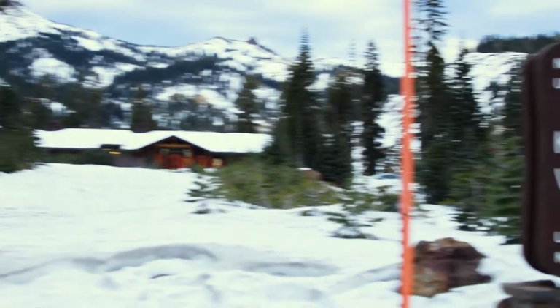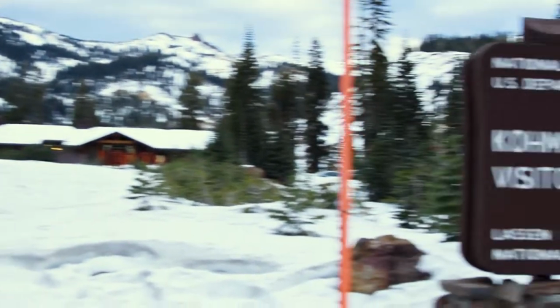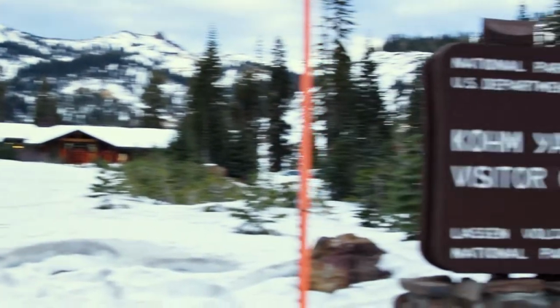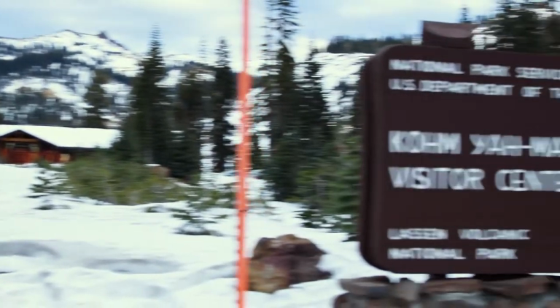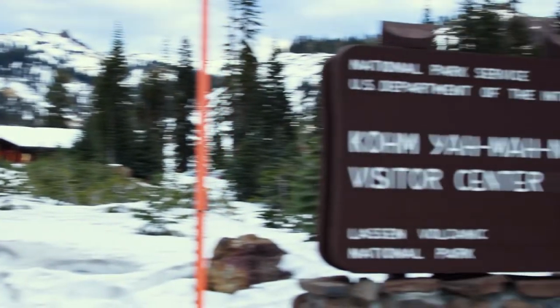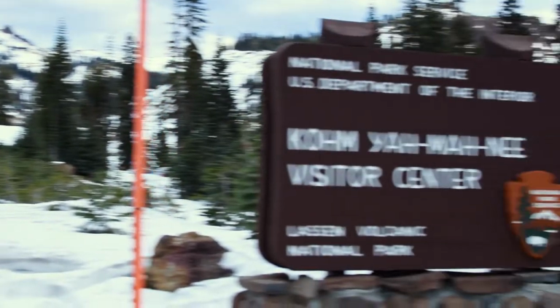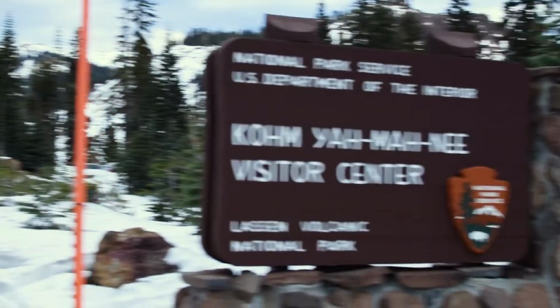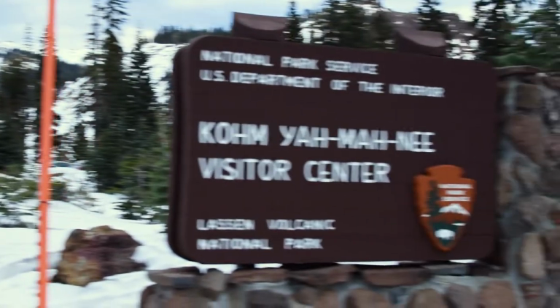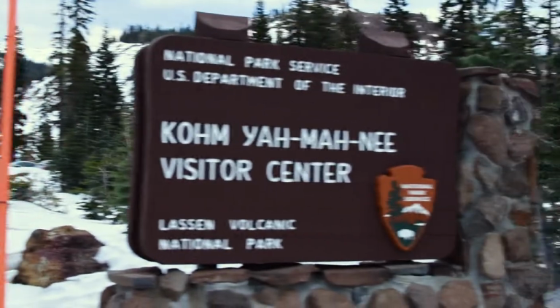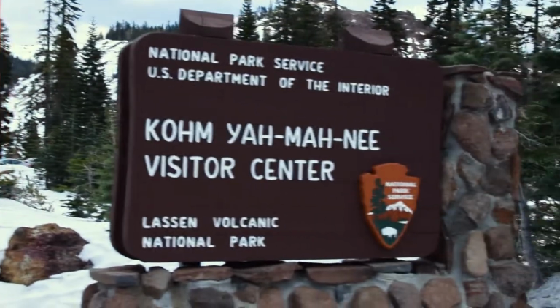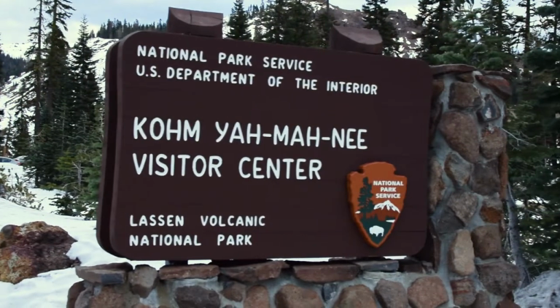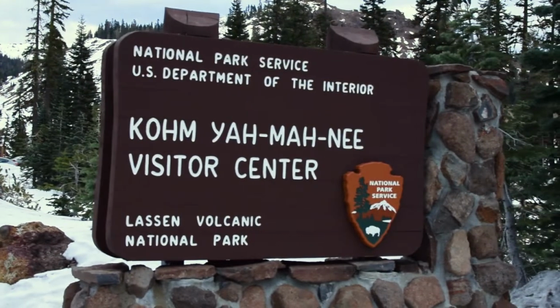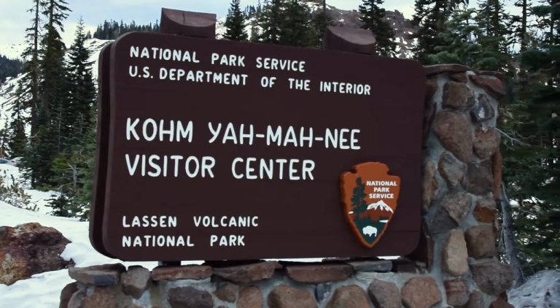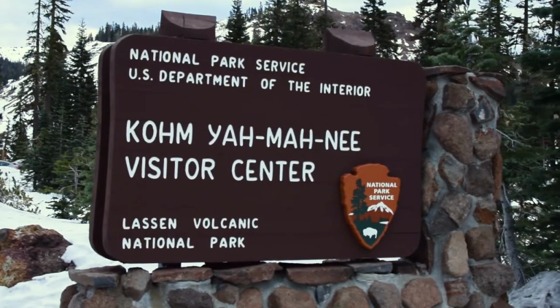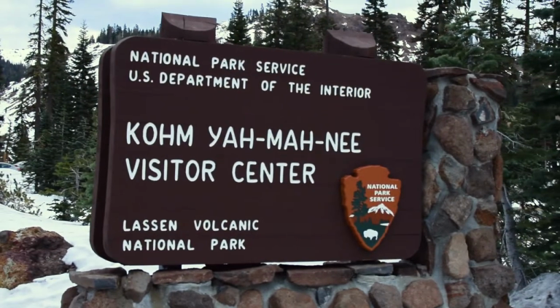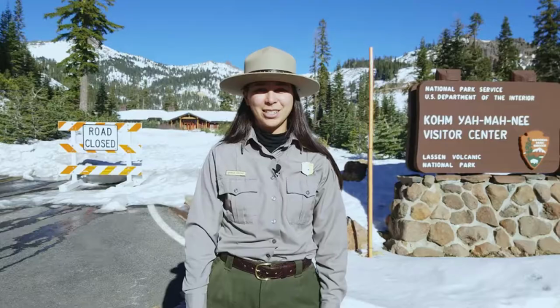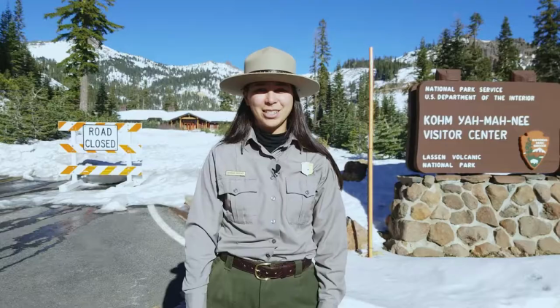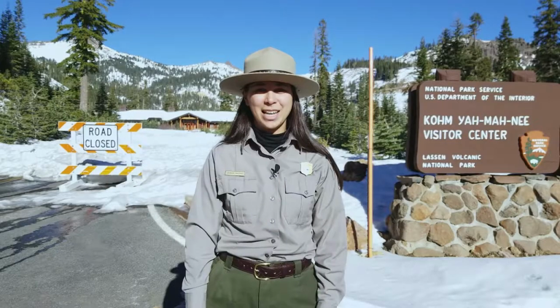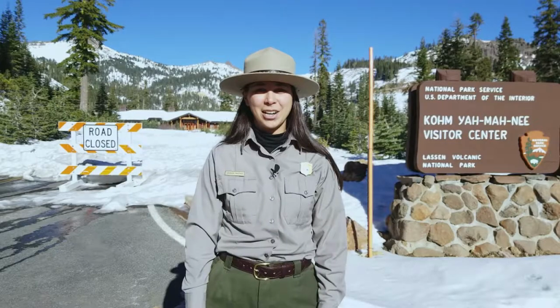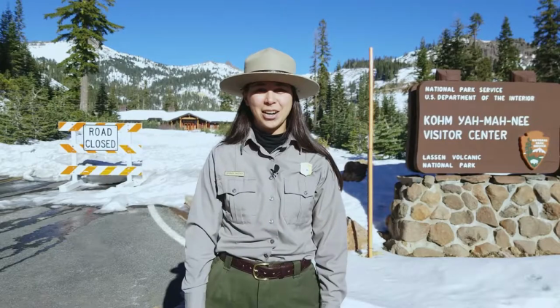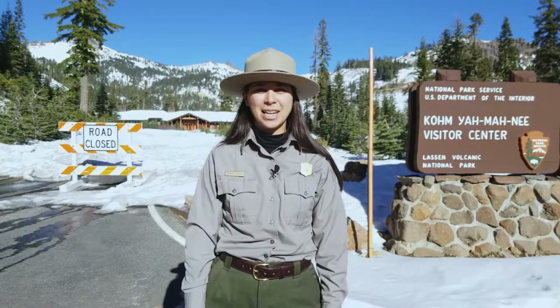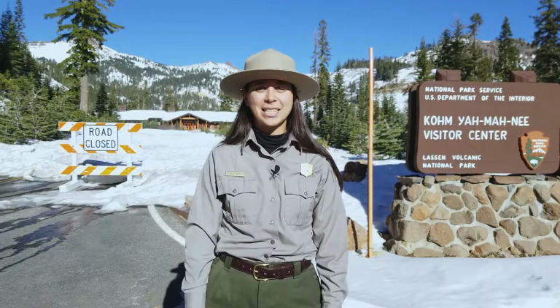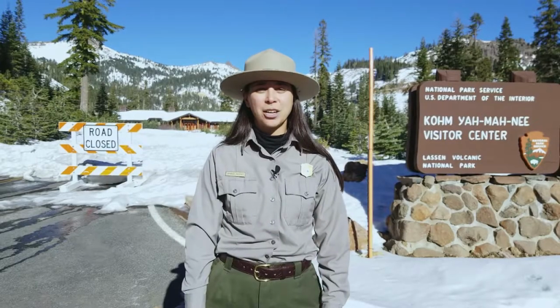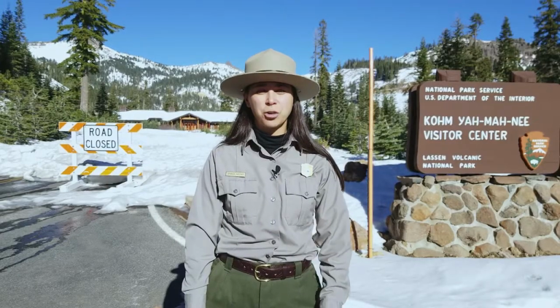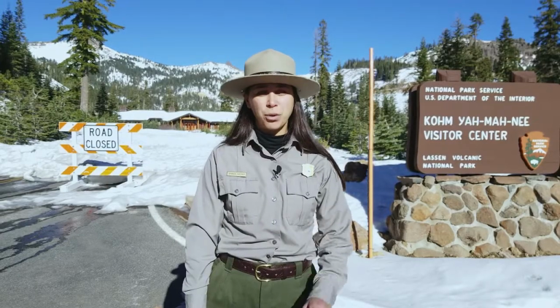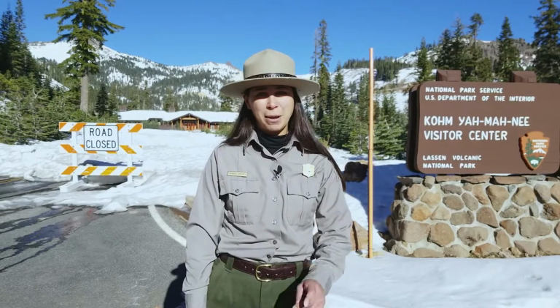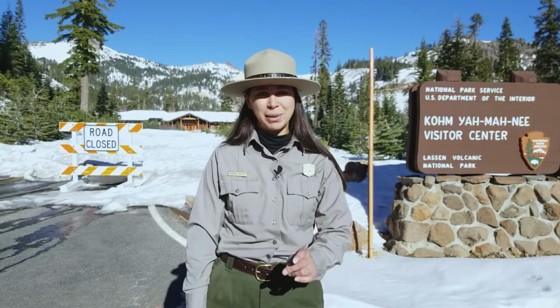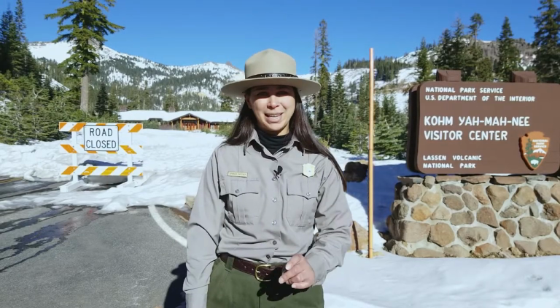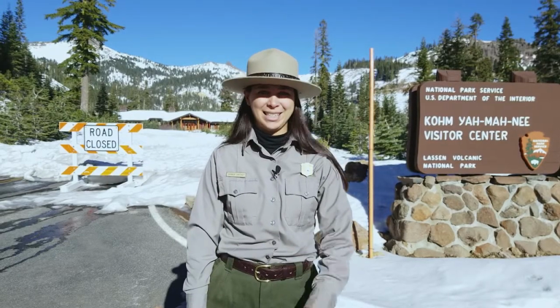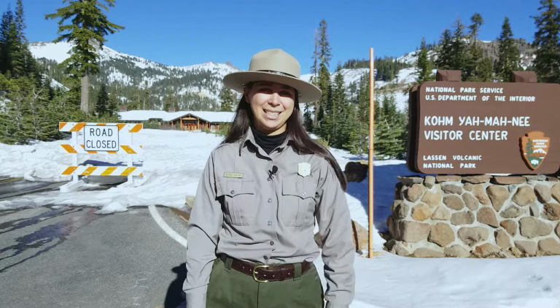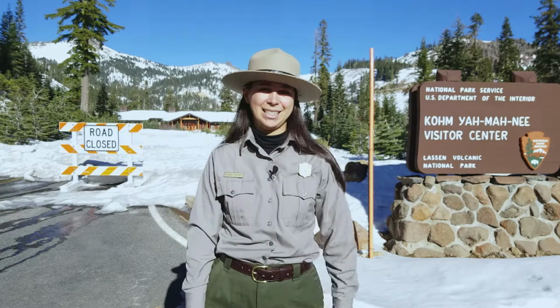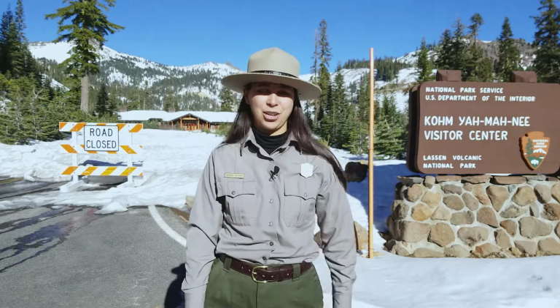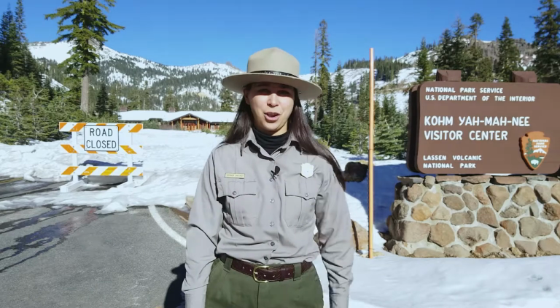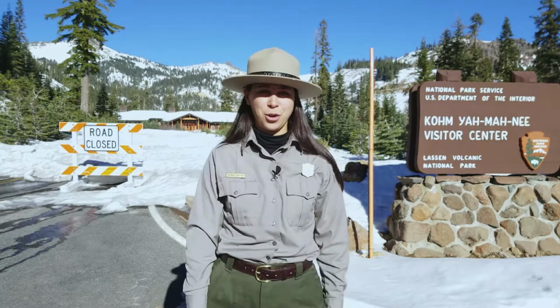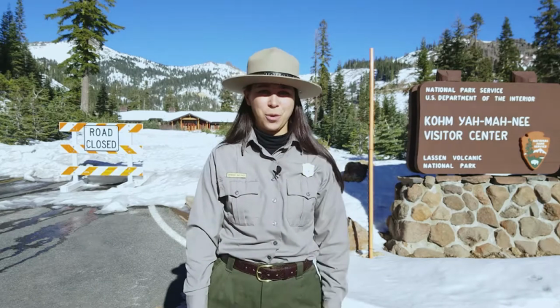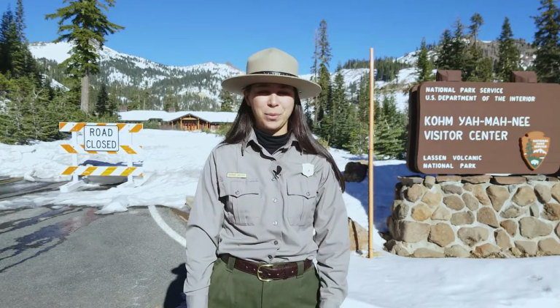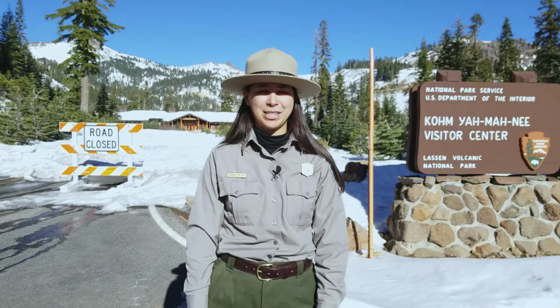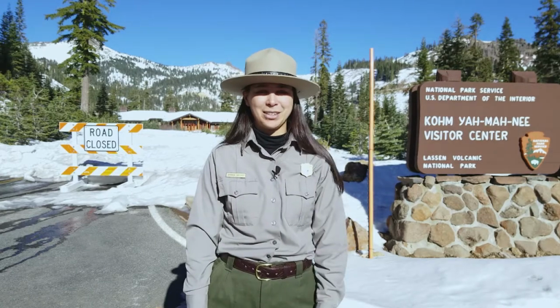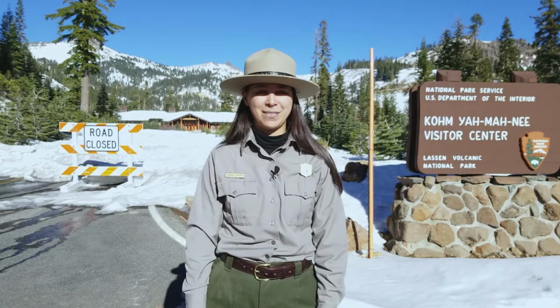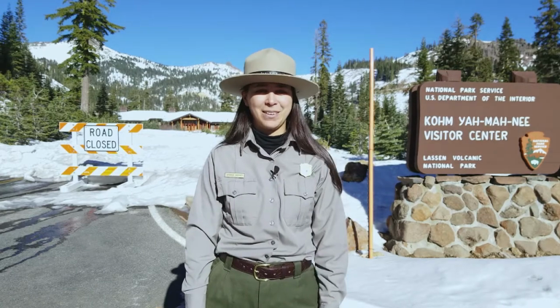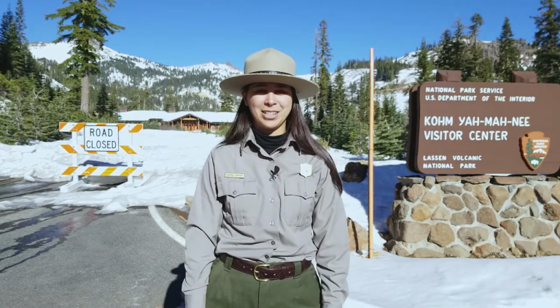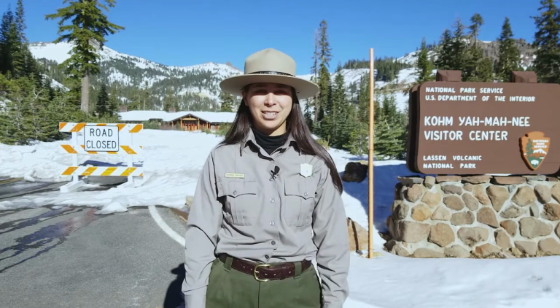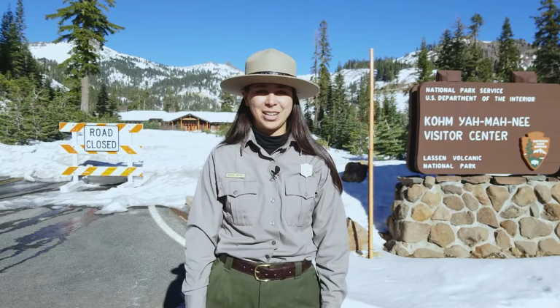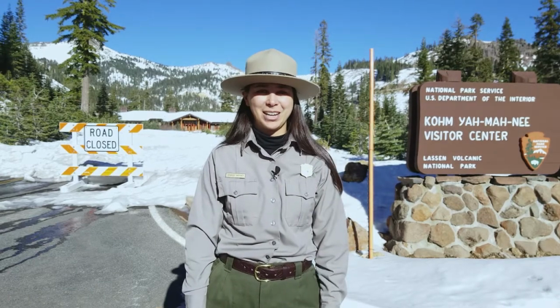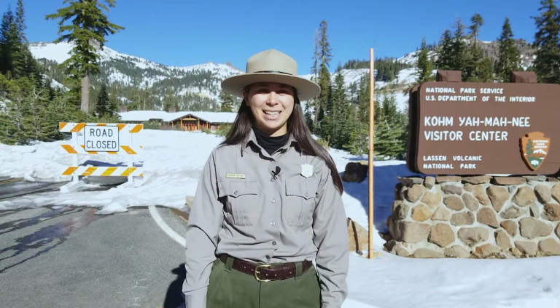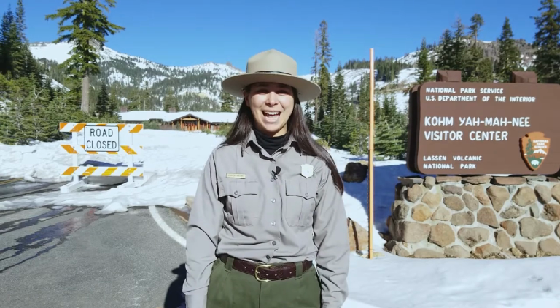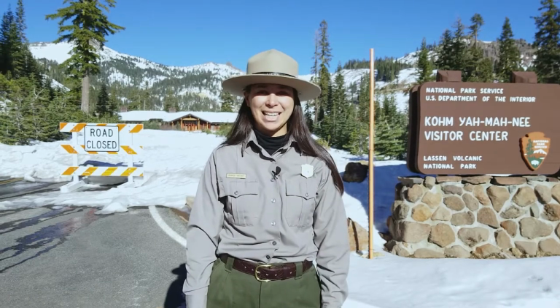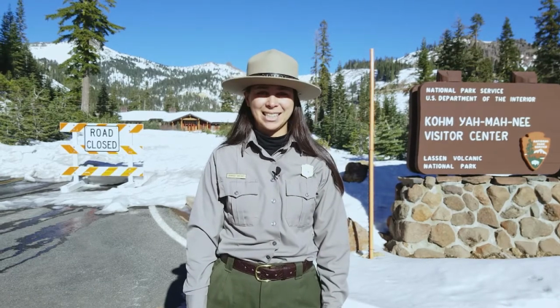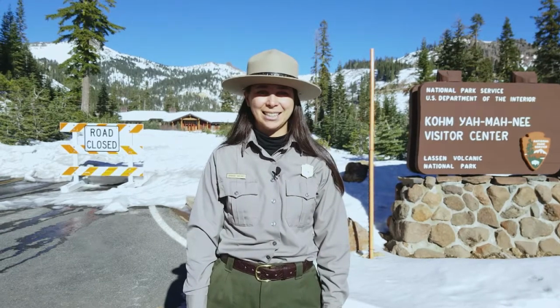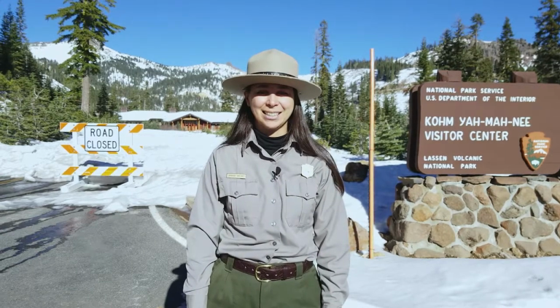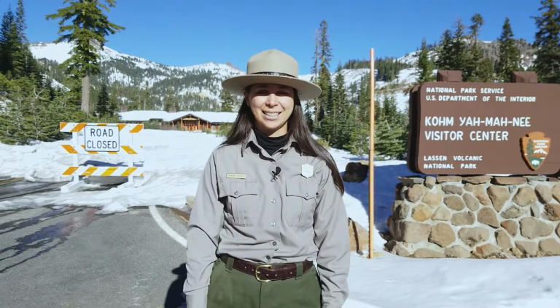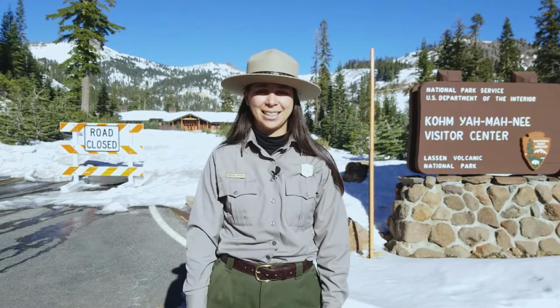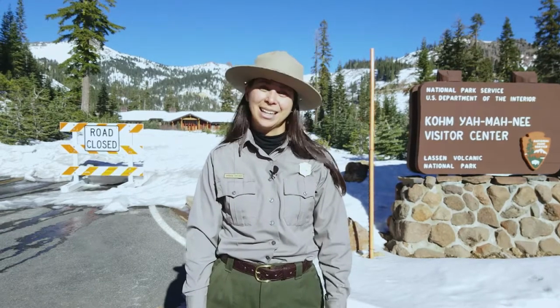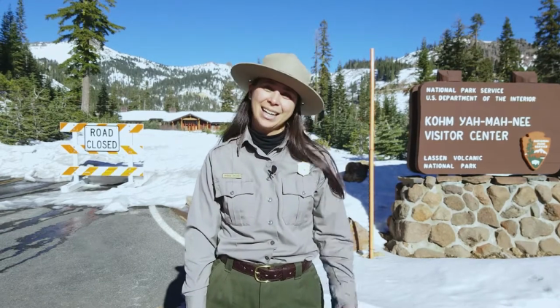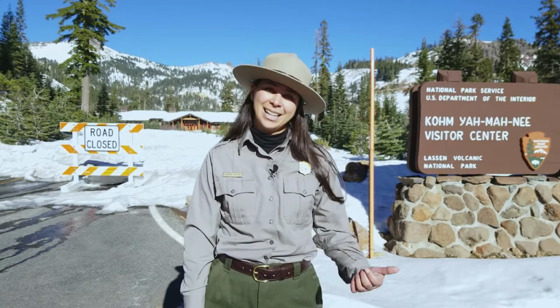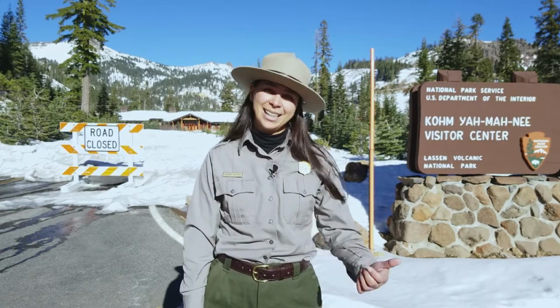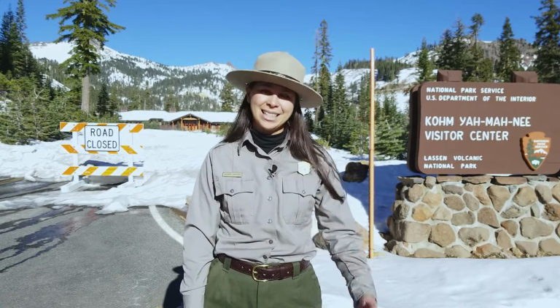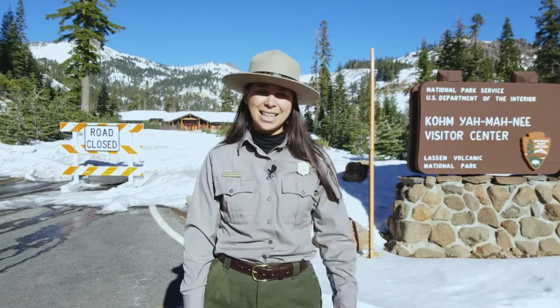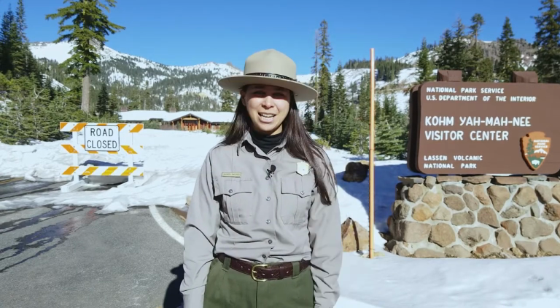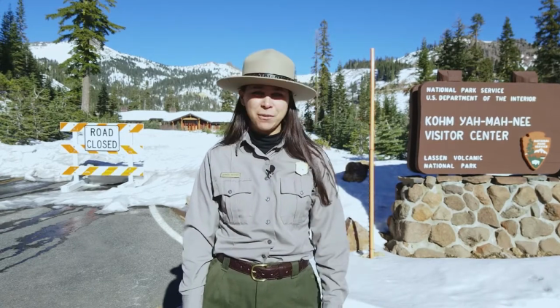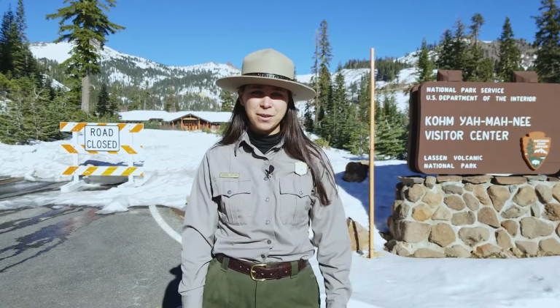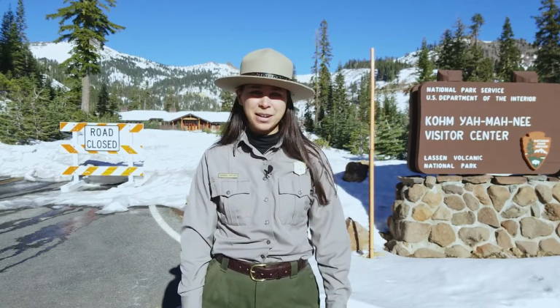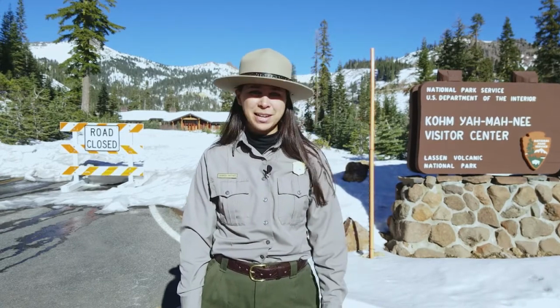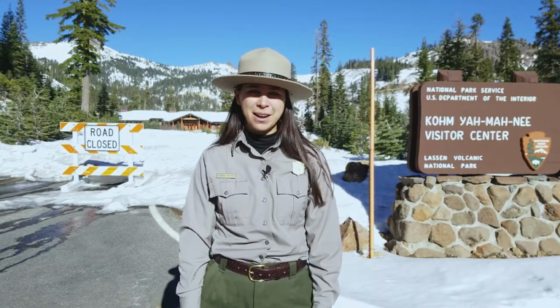The Year-Round Kohm Yah-mah-nee Visitor Center is a great place to start your winter adventure here at Lassen. Let's head over there now.